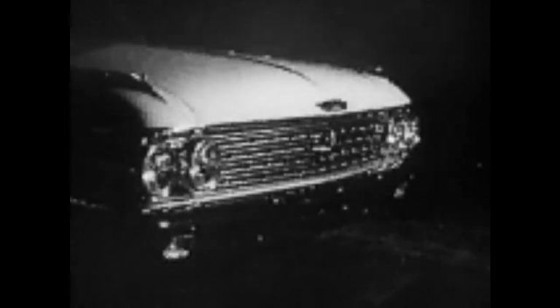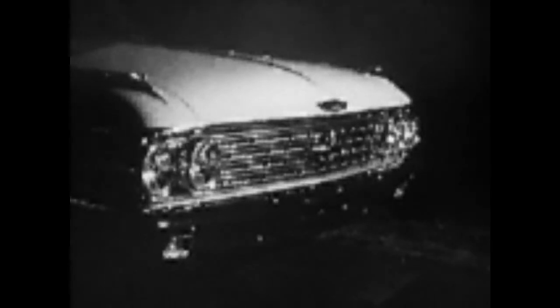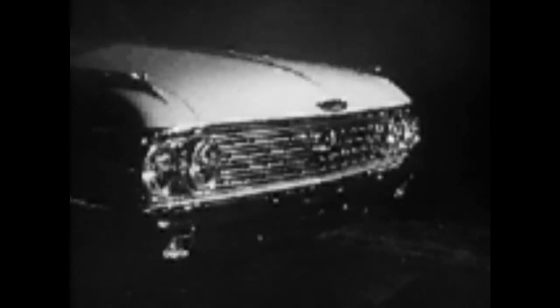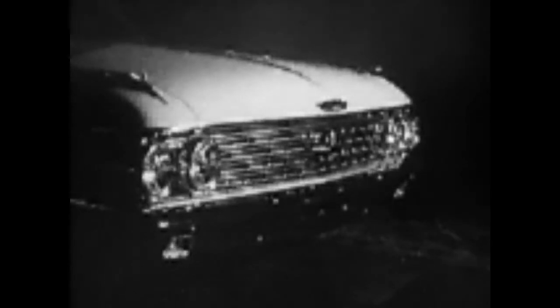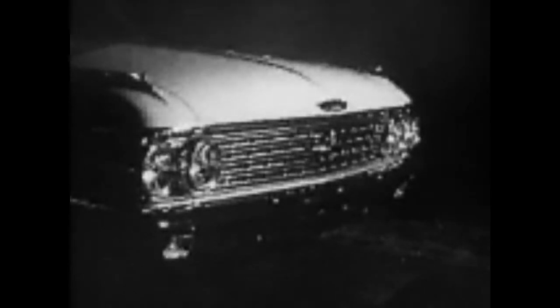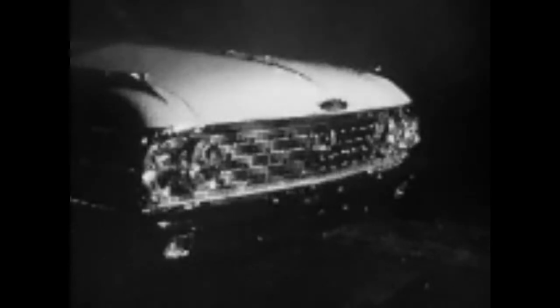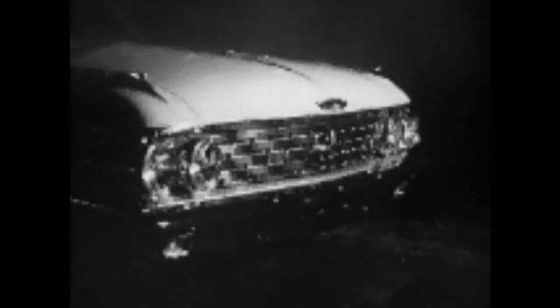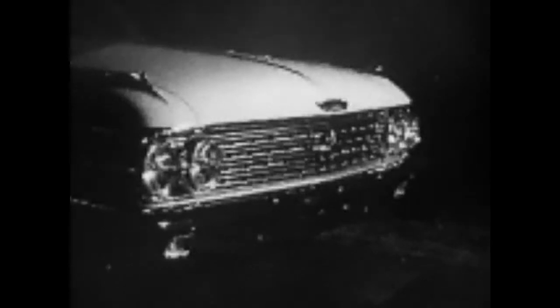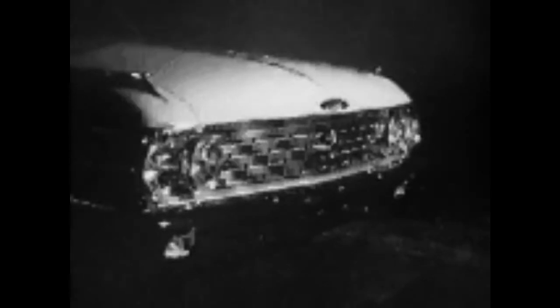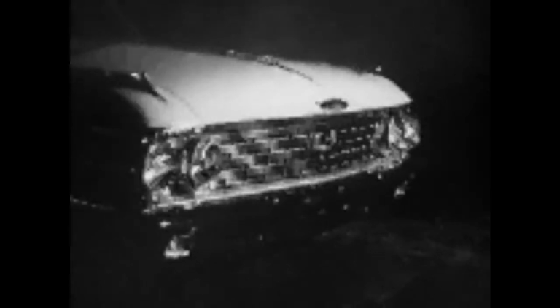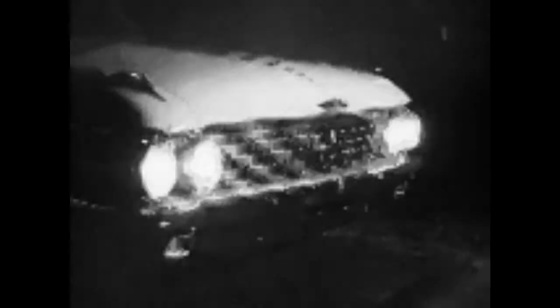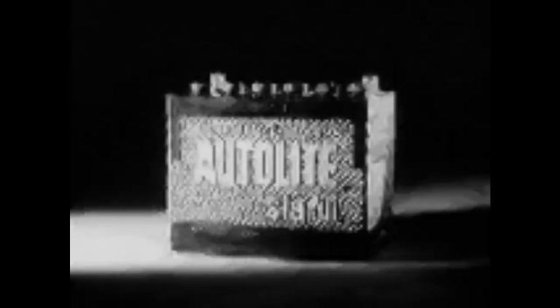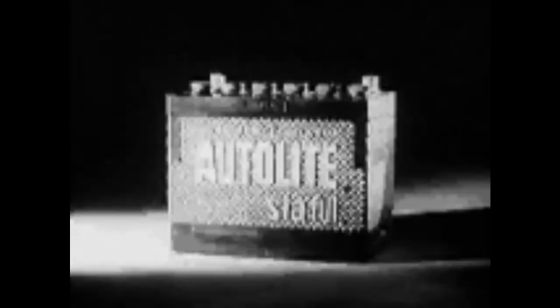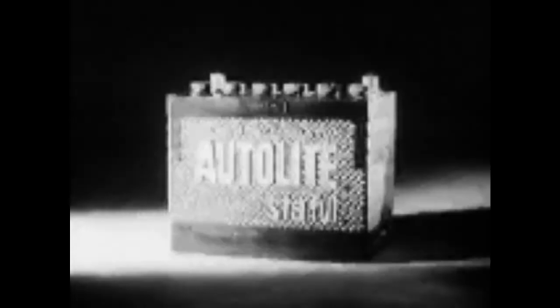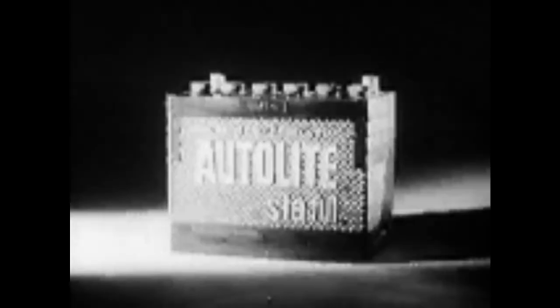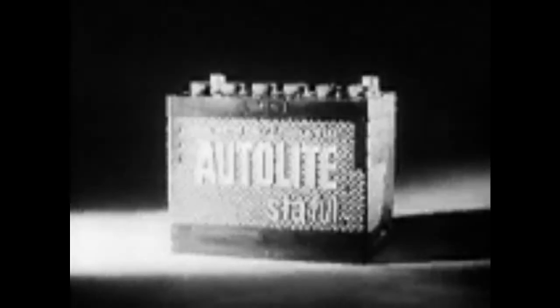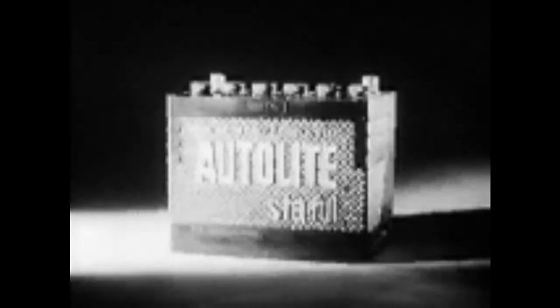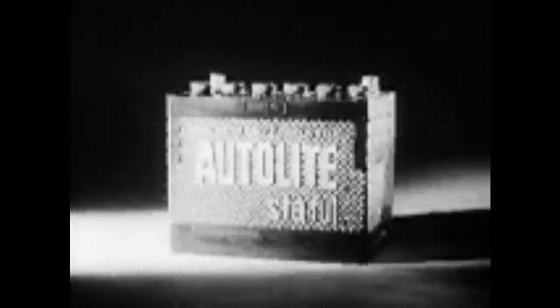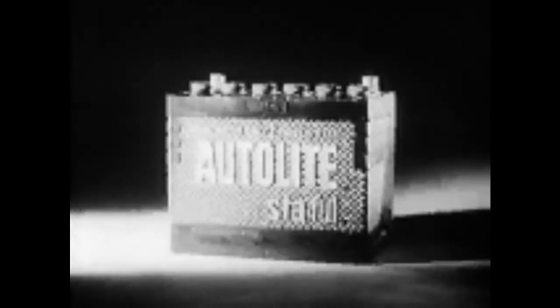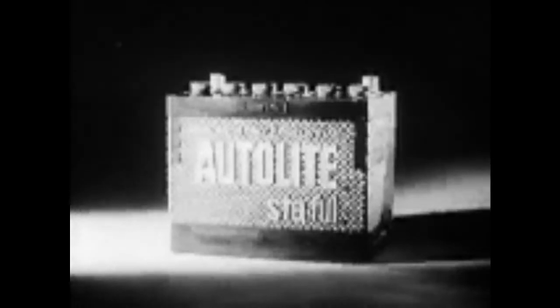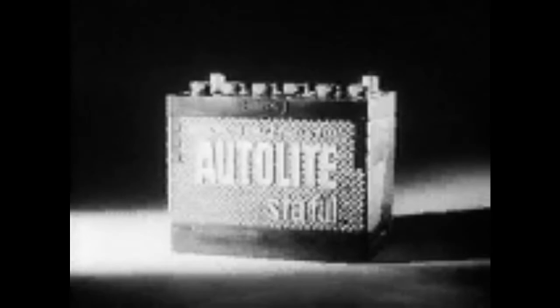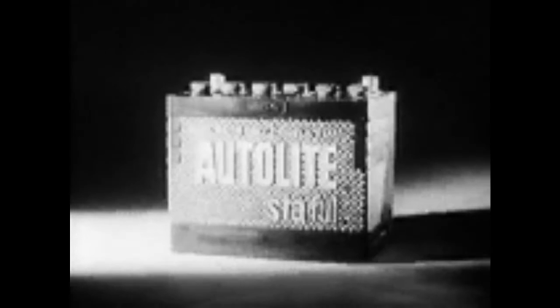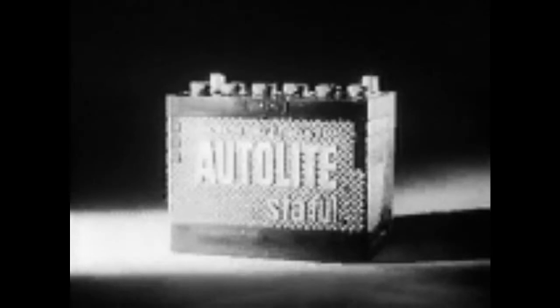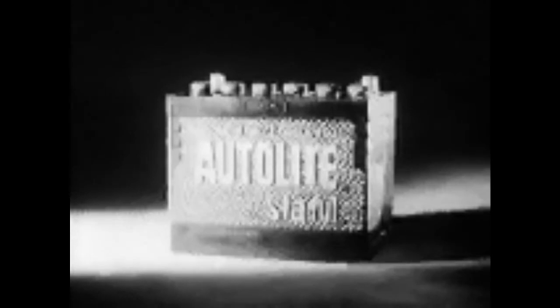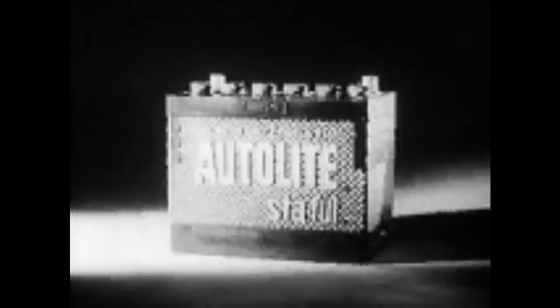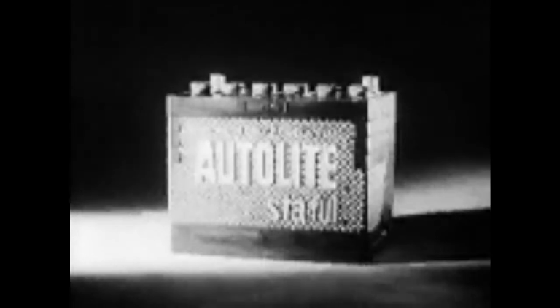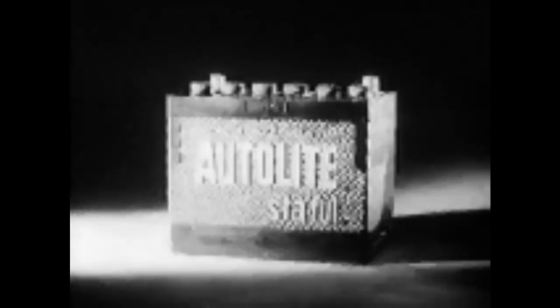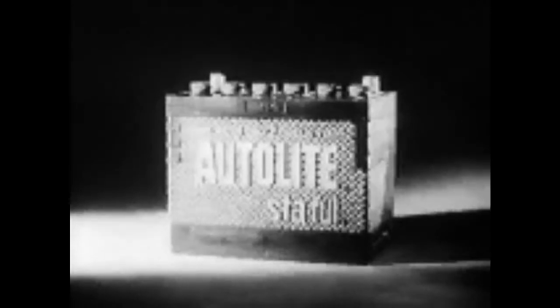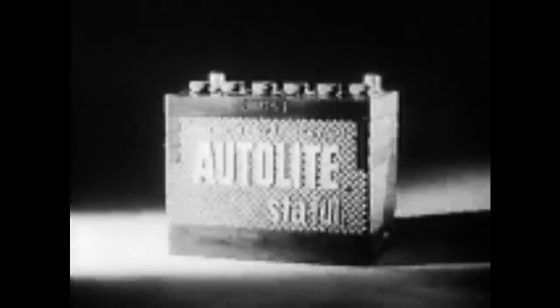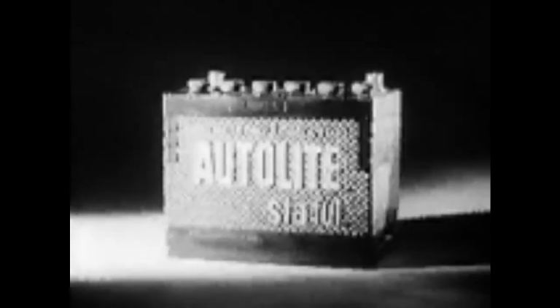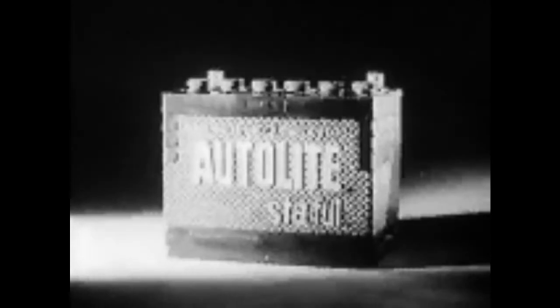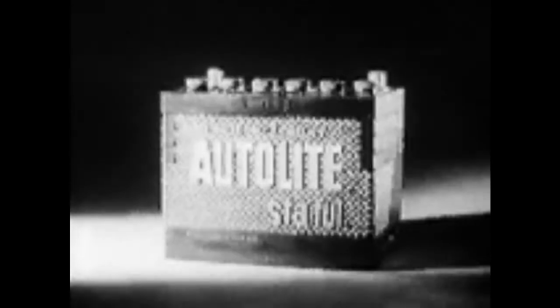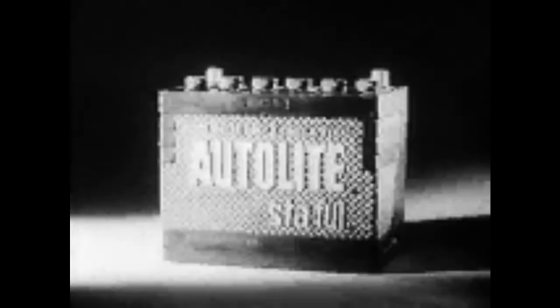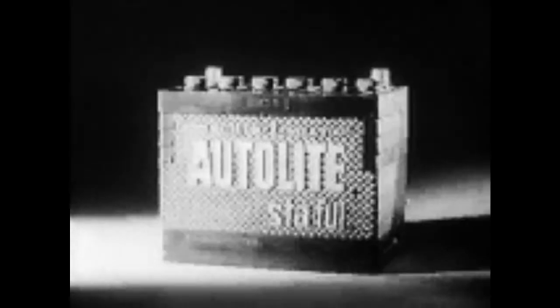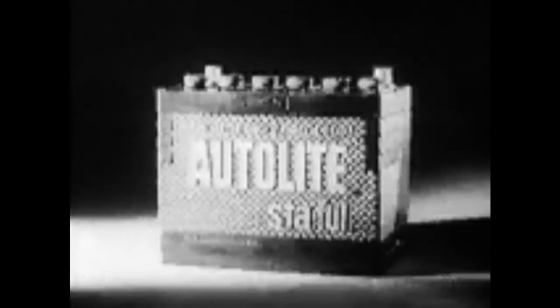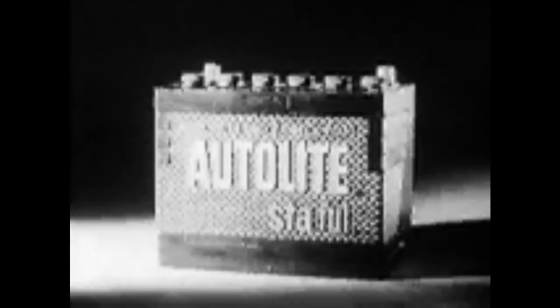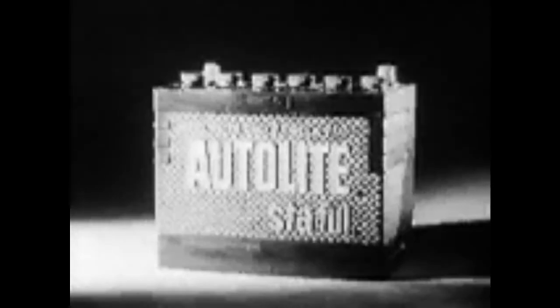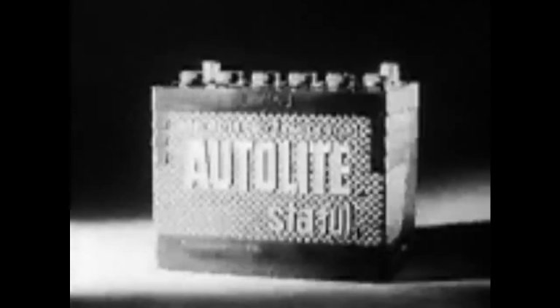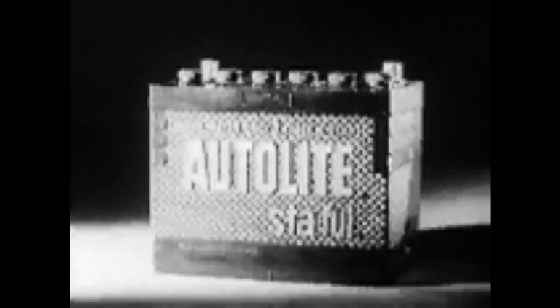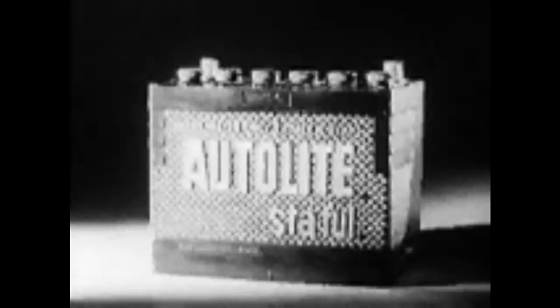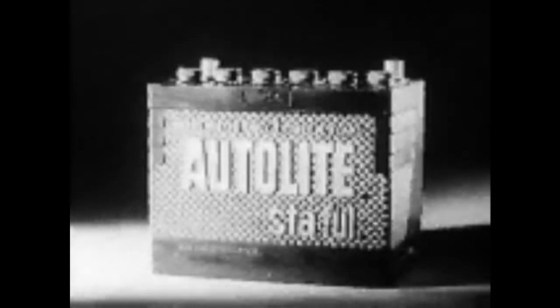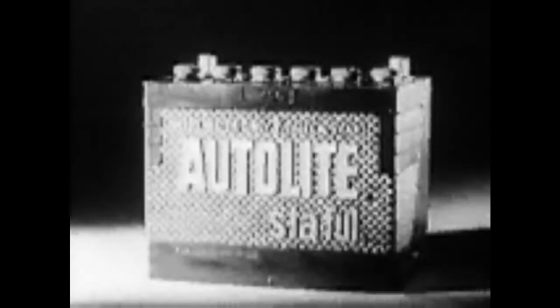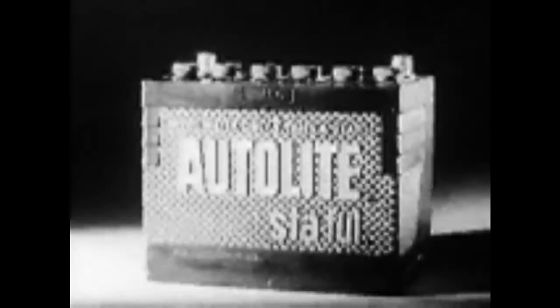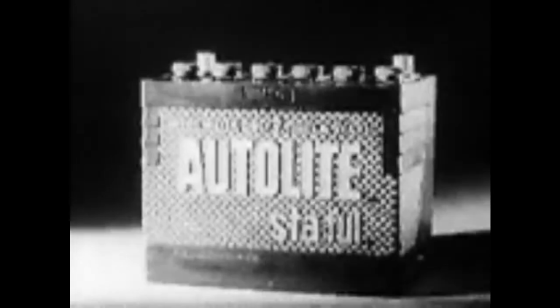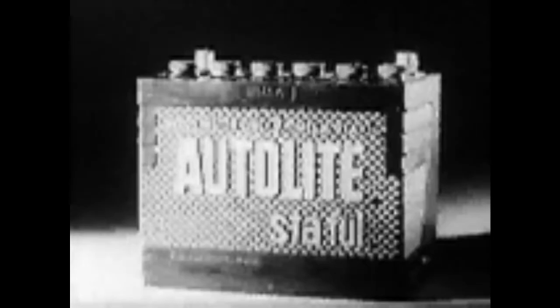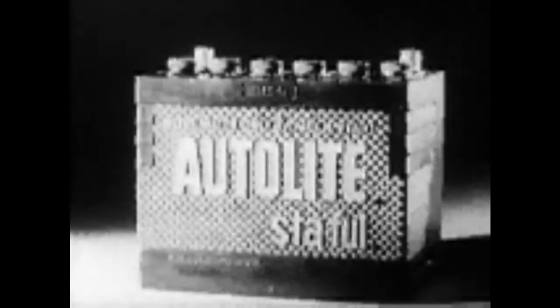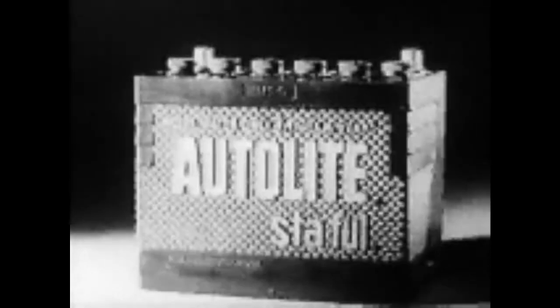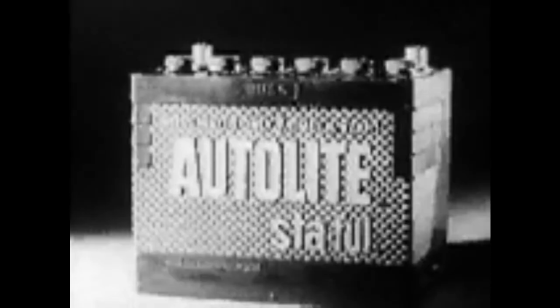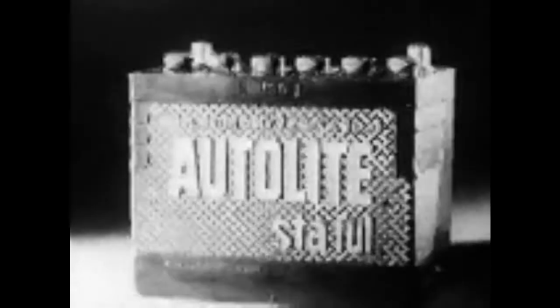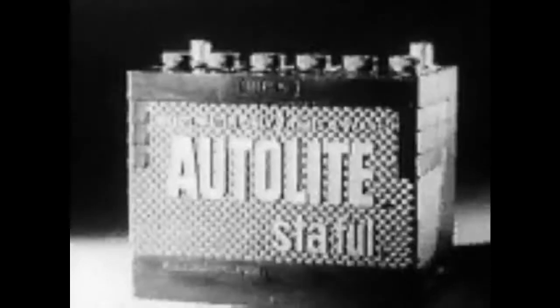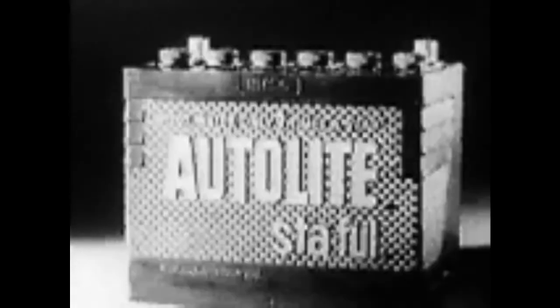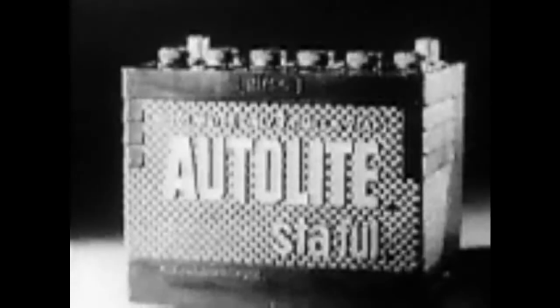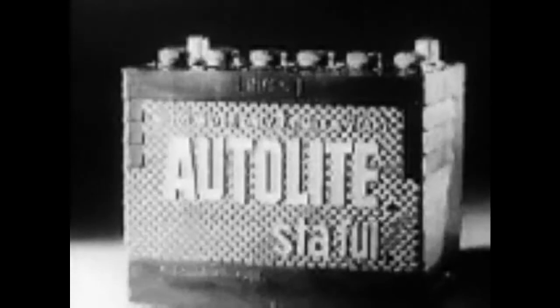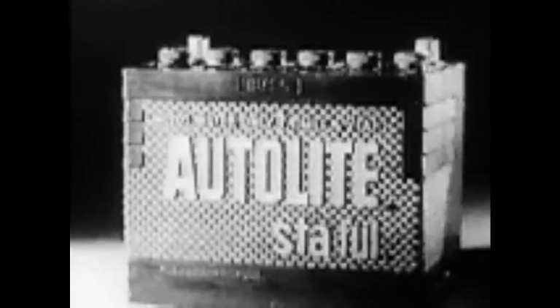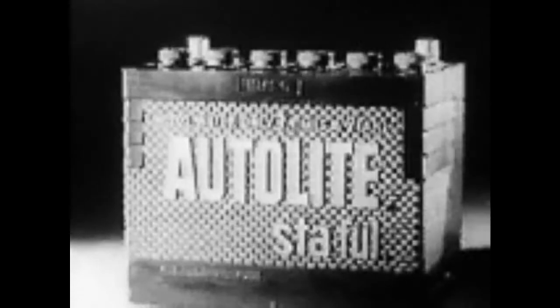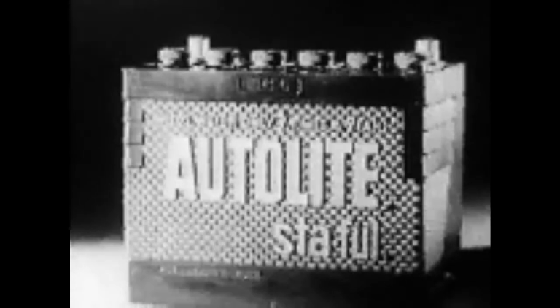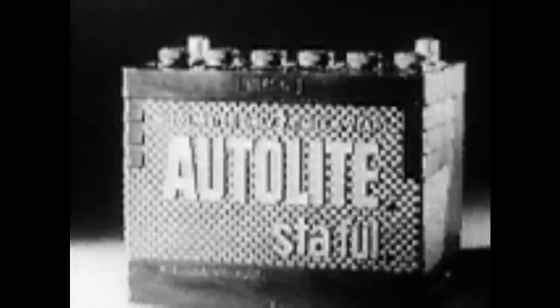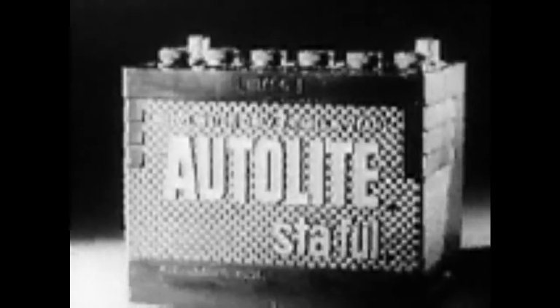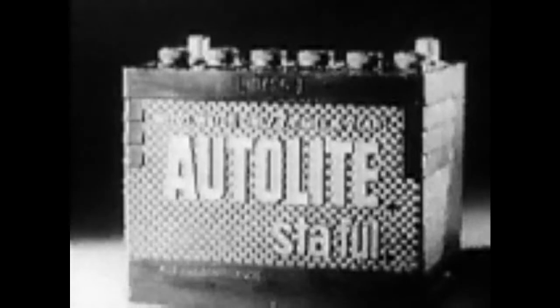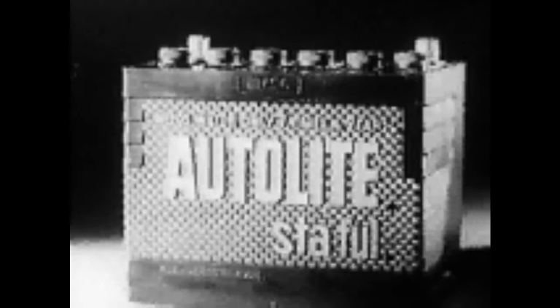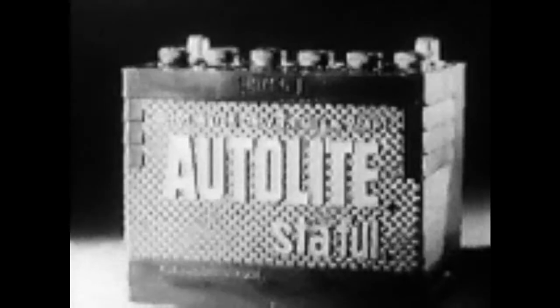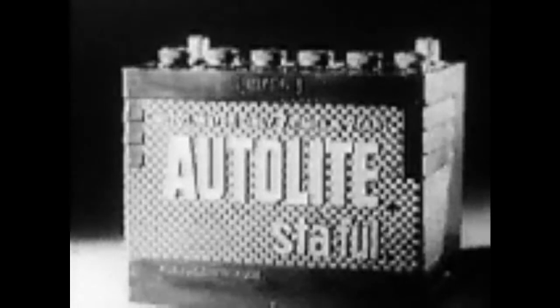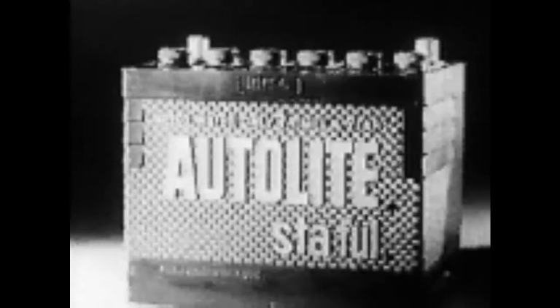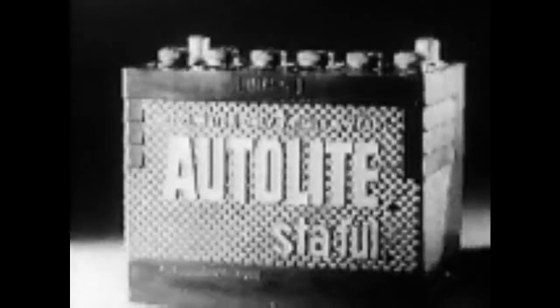When you need a battery, remember that name — Auto-Lite Stay Full.